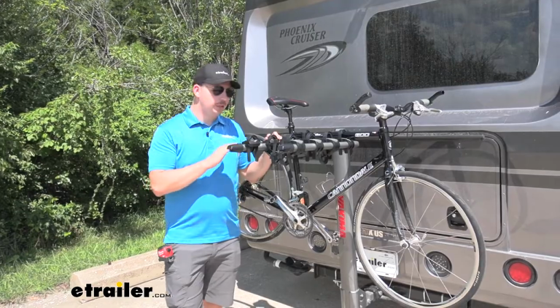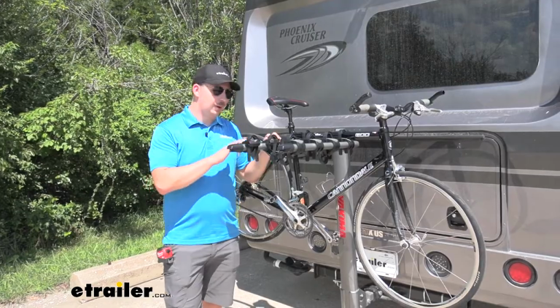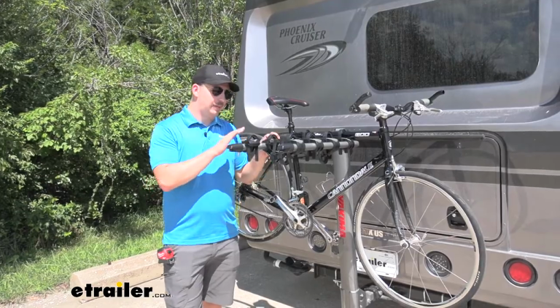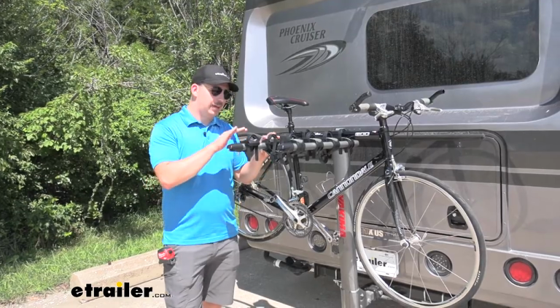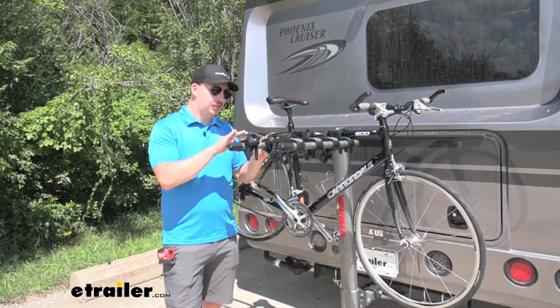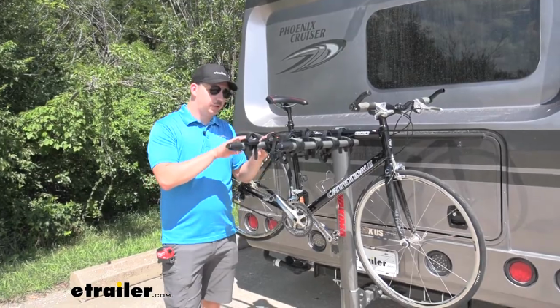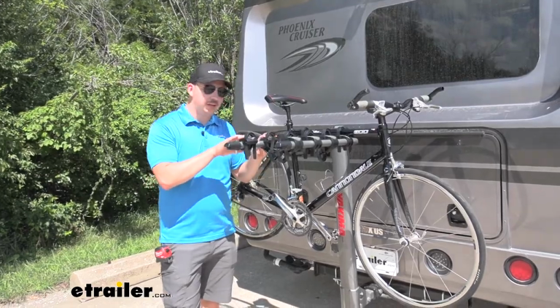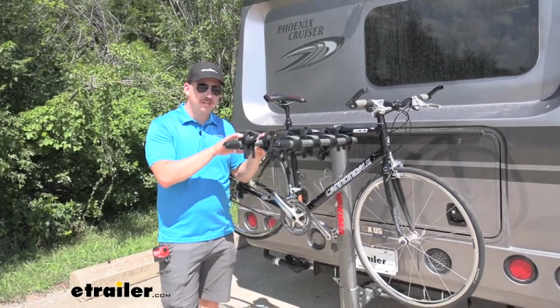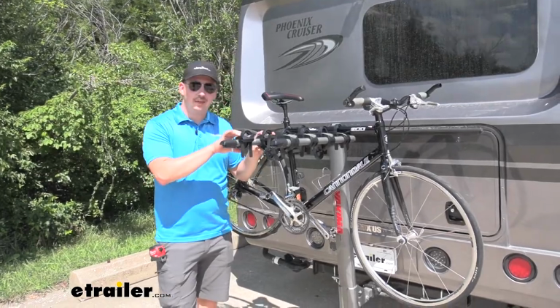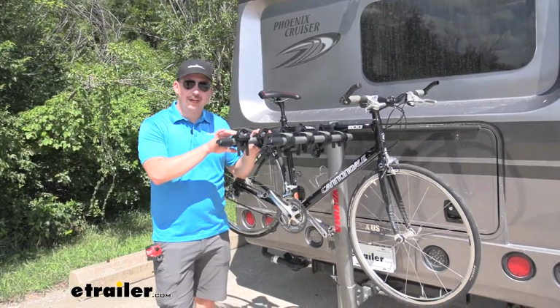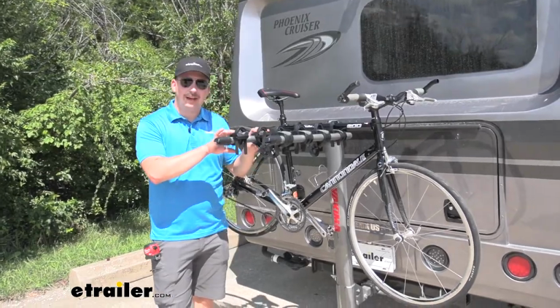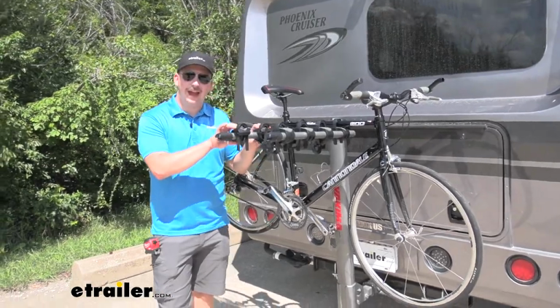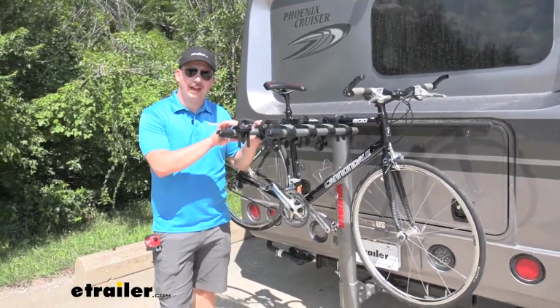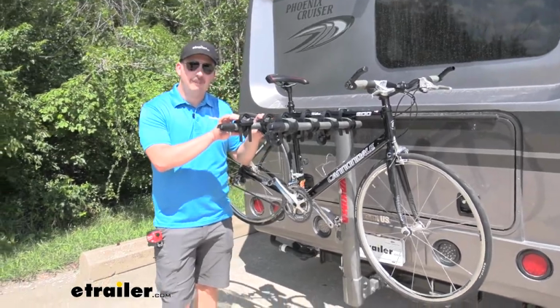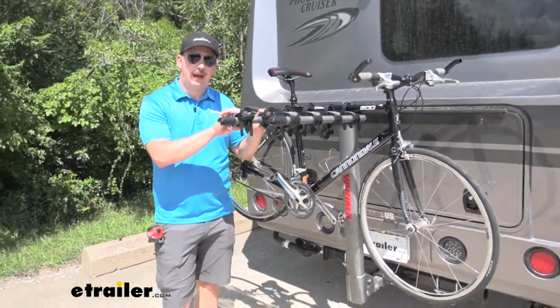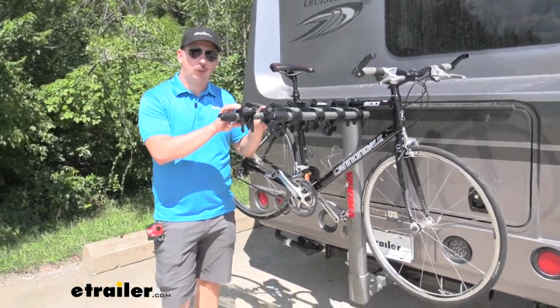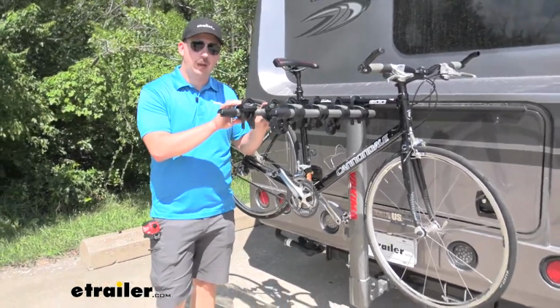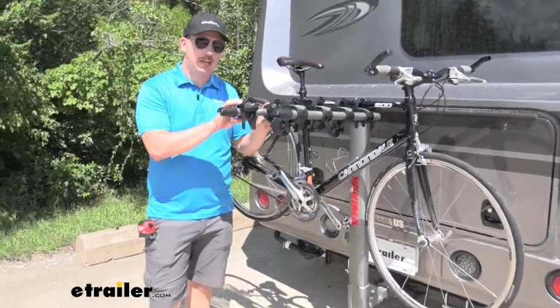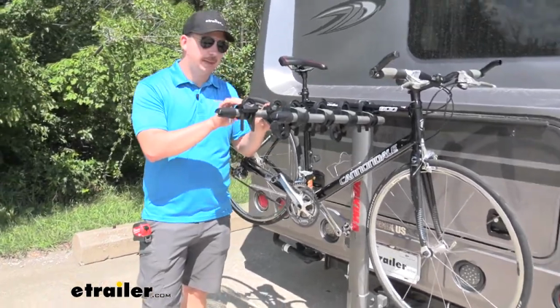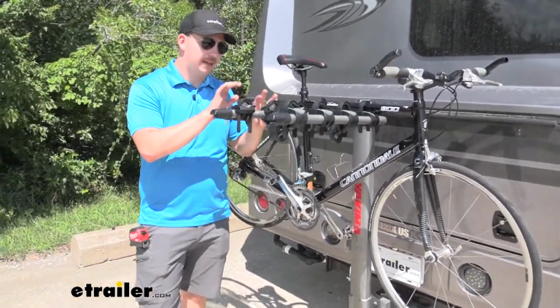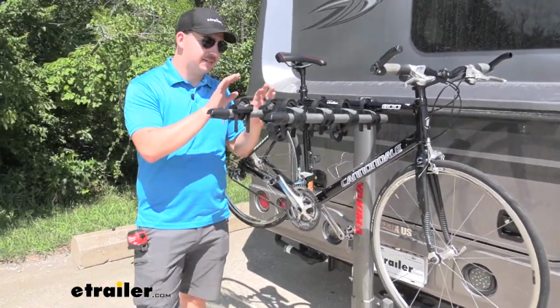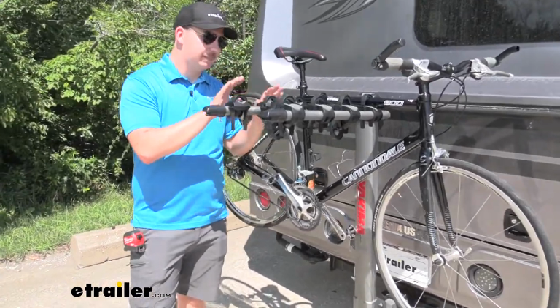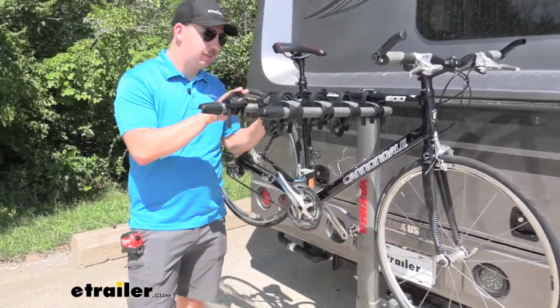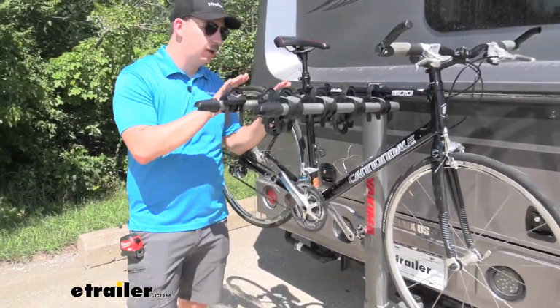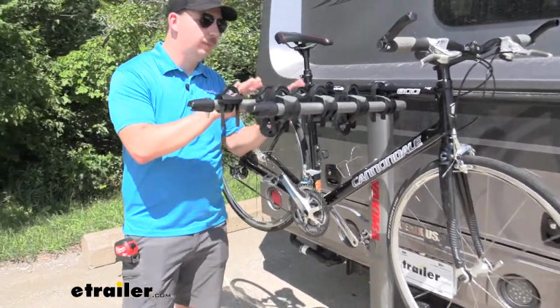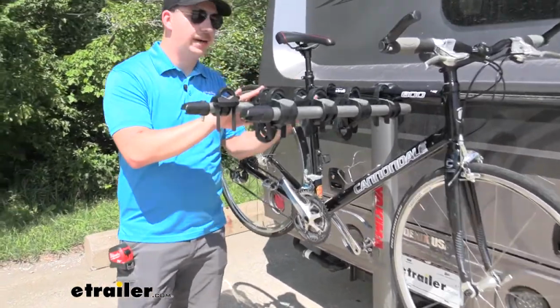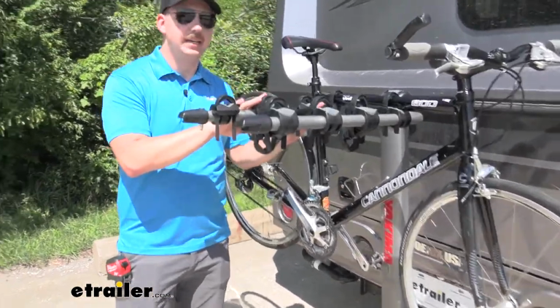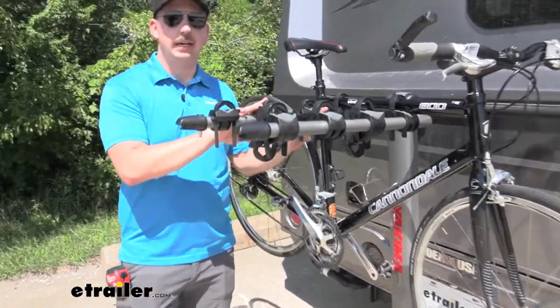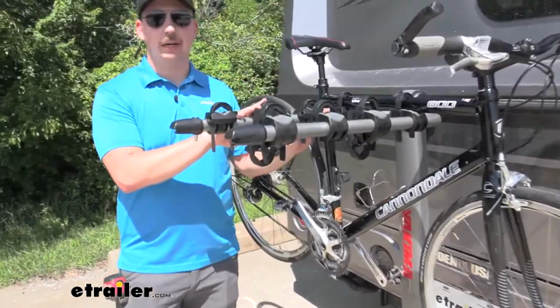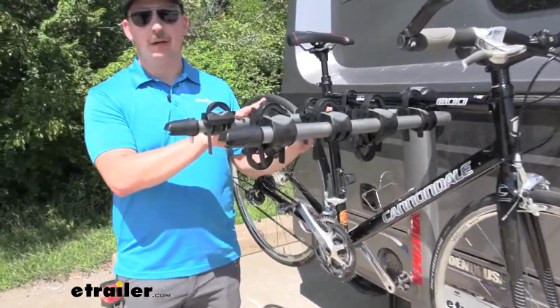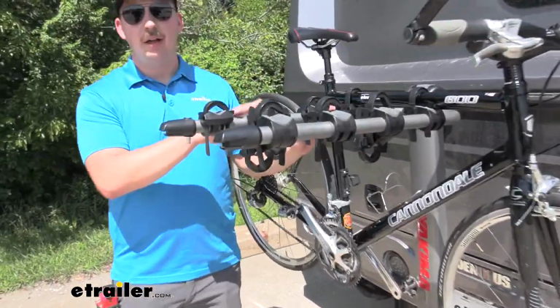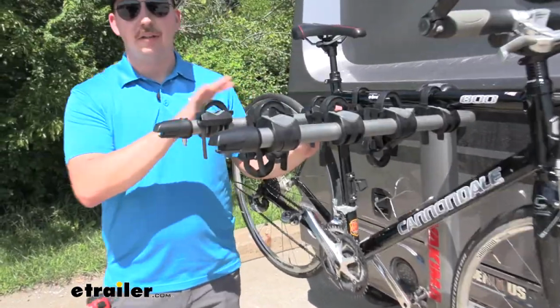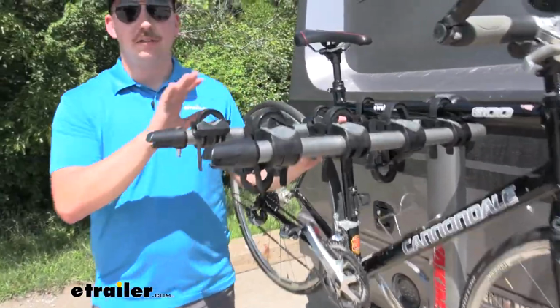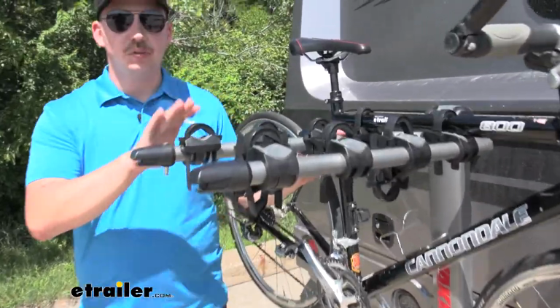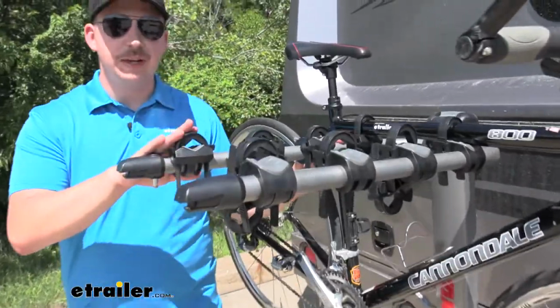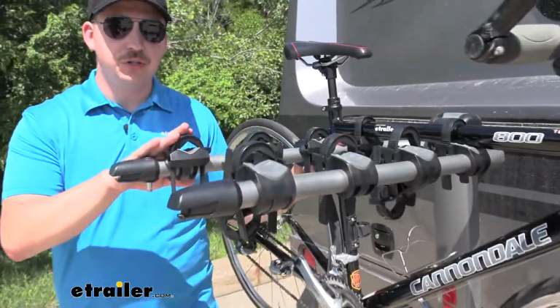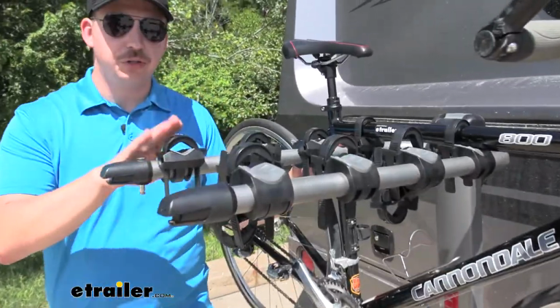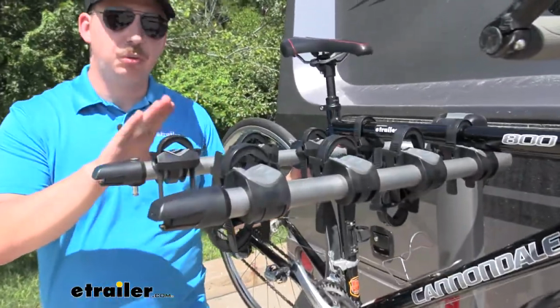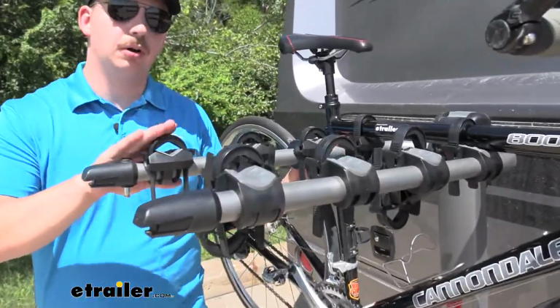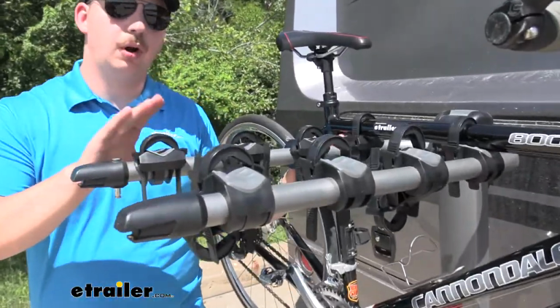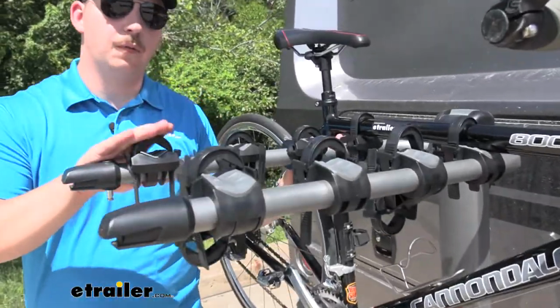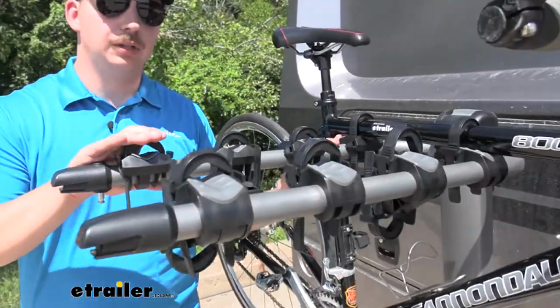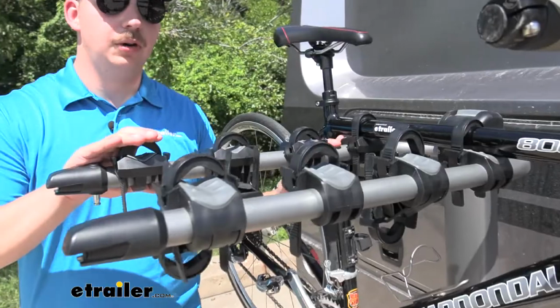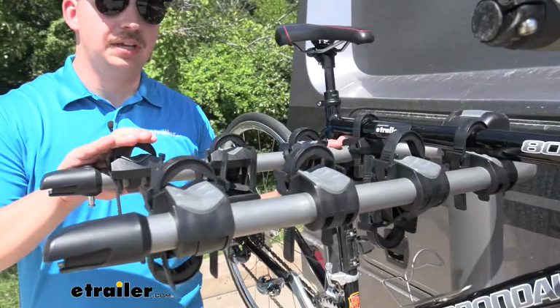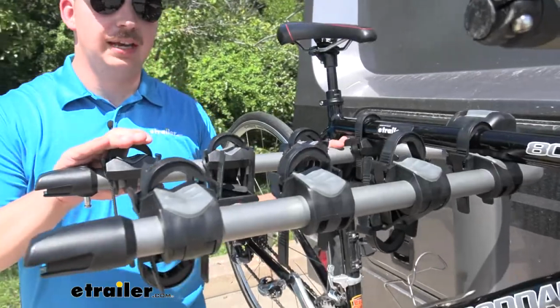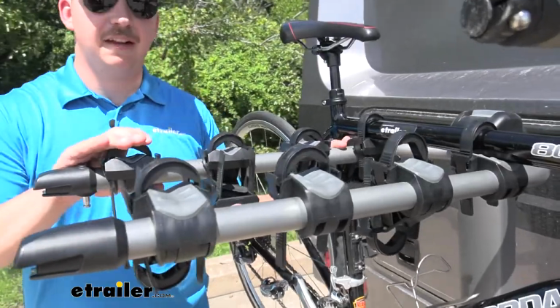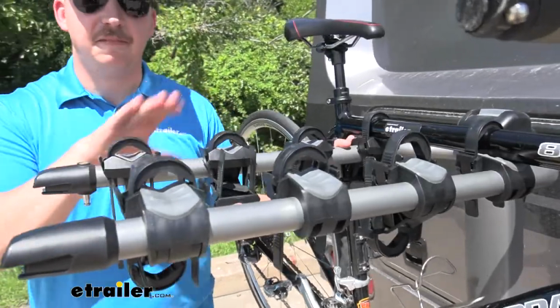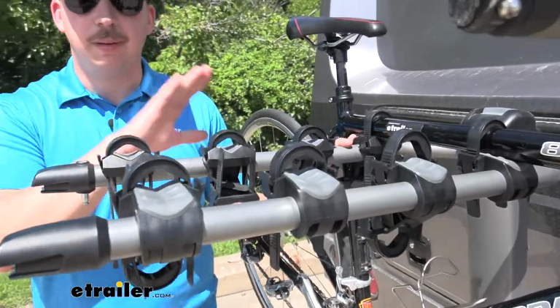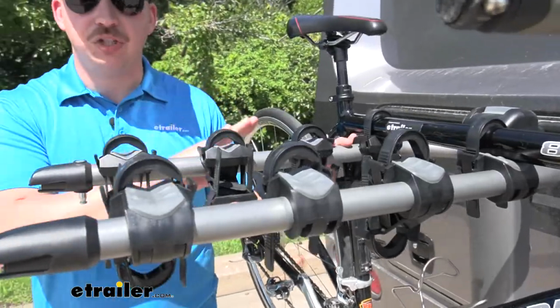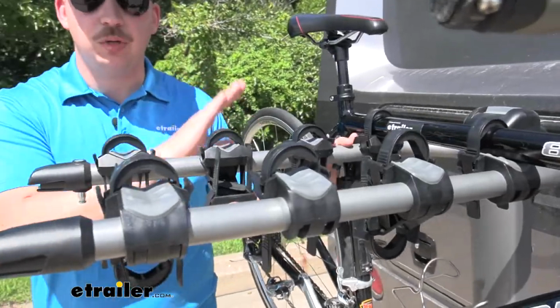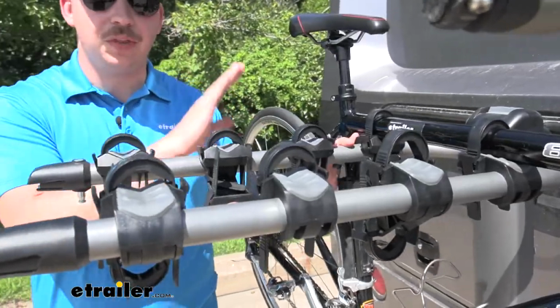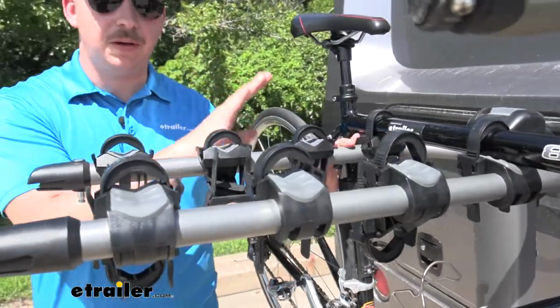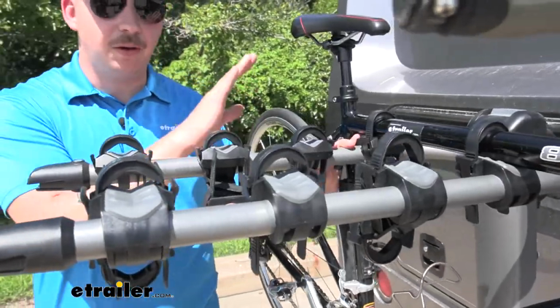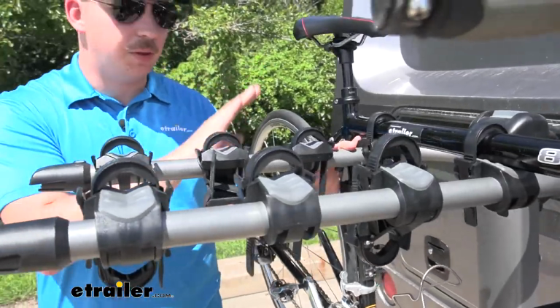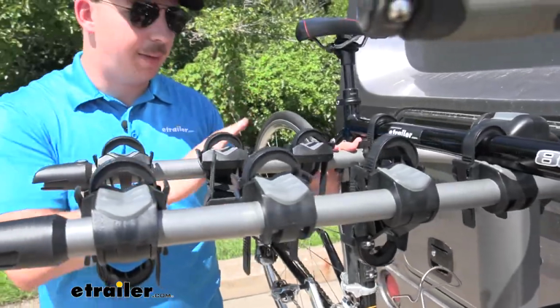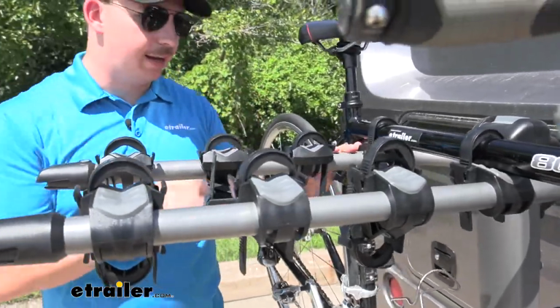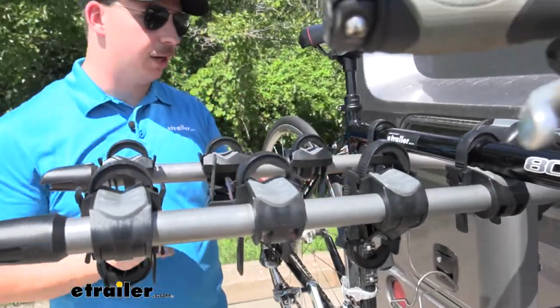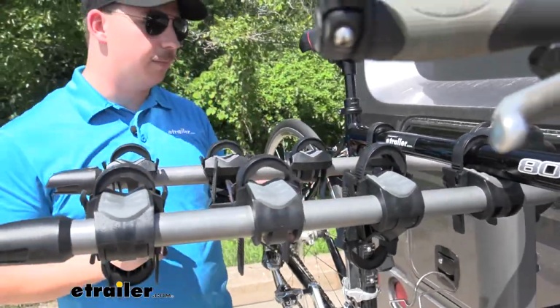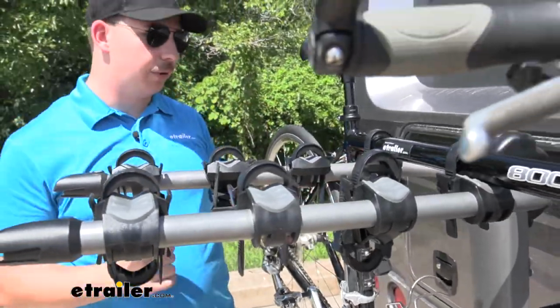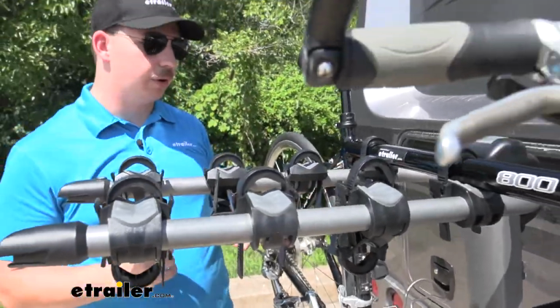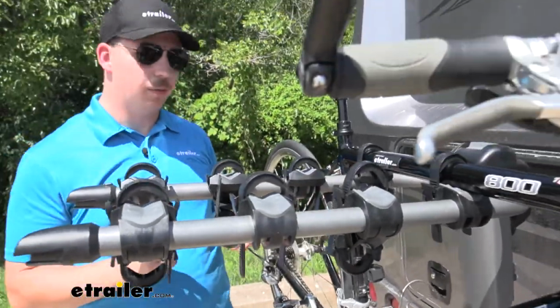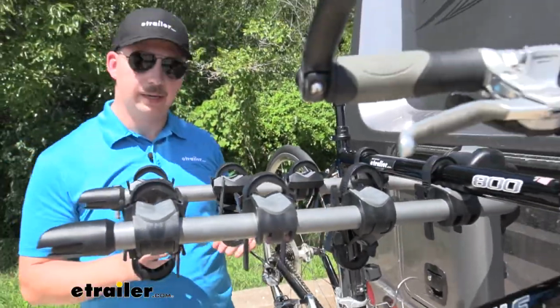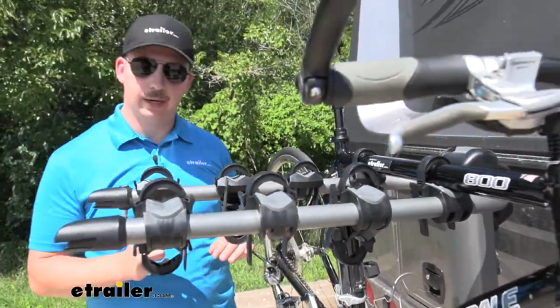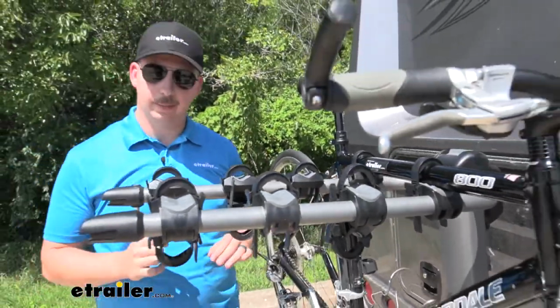You have a 37 and a half pound weight capacity per bike, so just make sure you aren't overloading it, especially with it on the back of your motorhome.